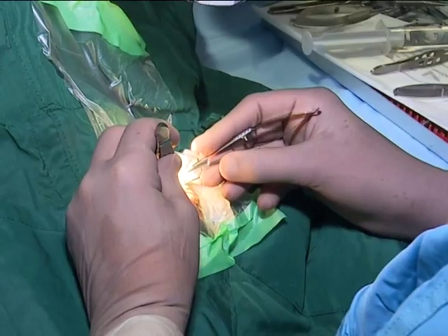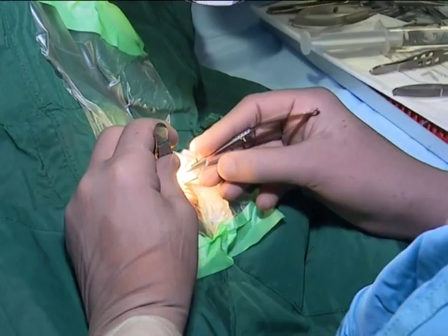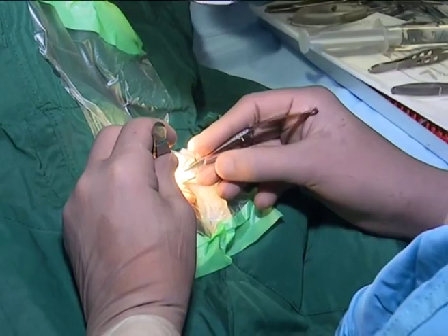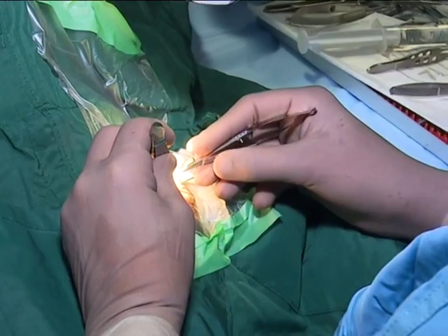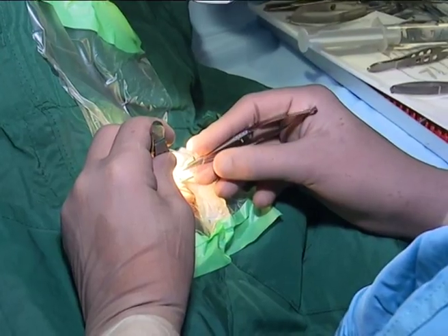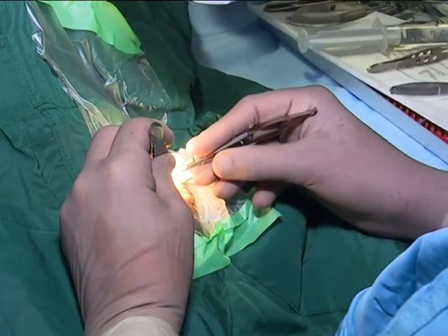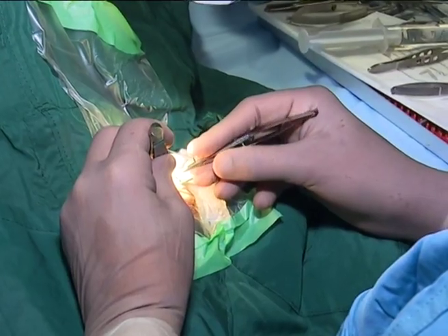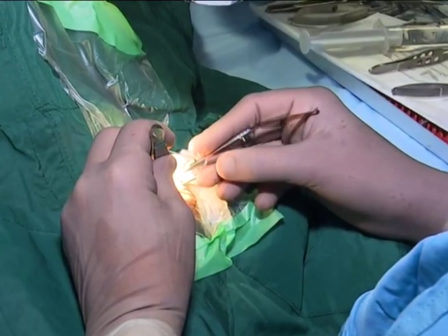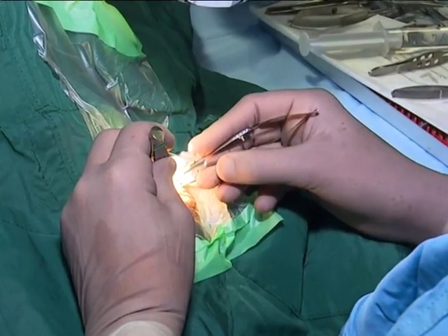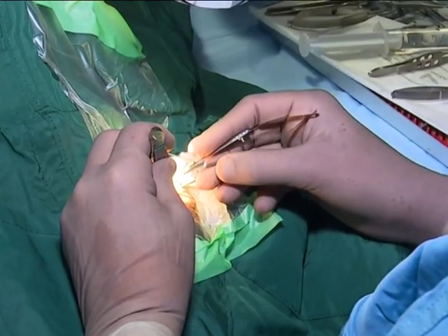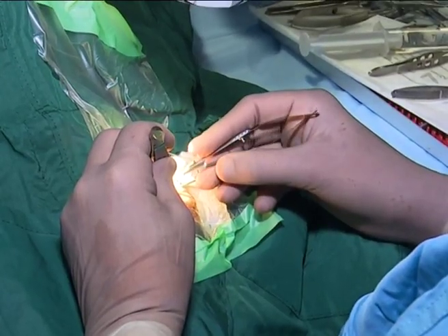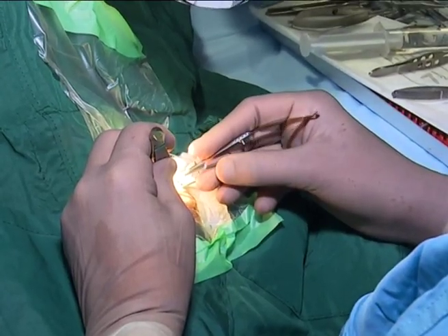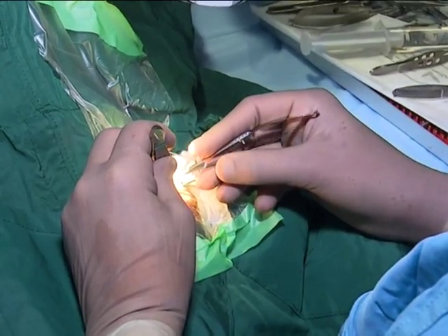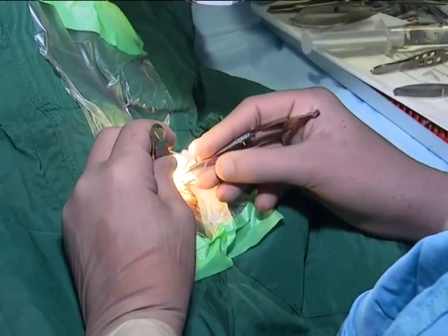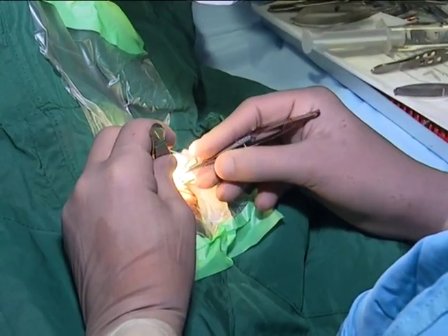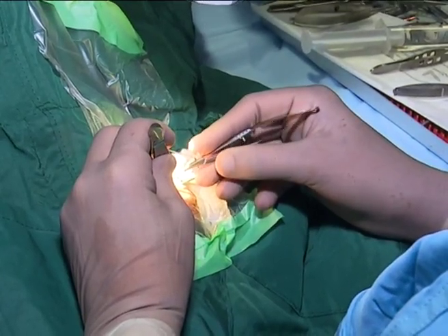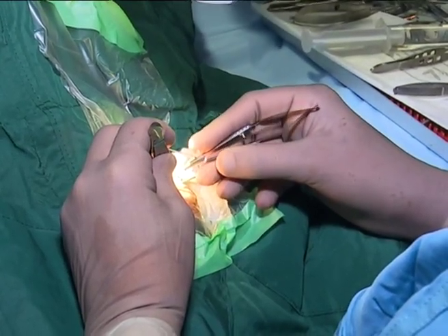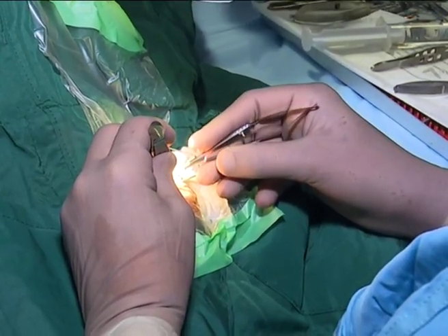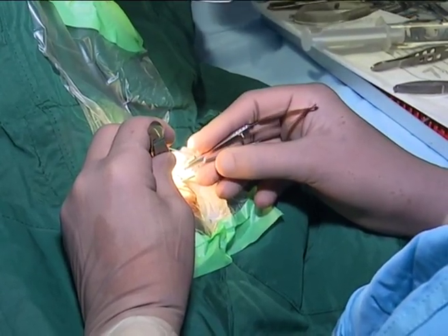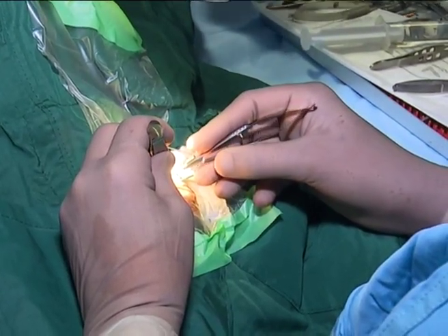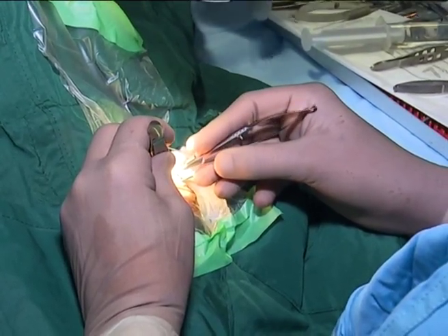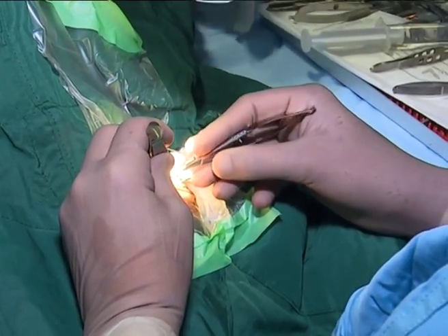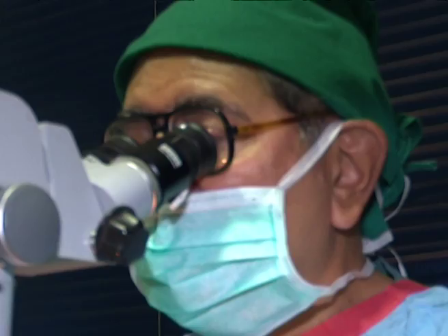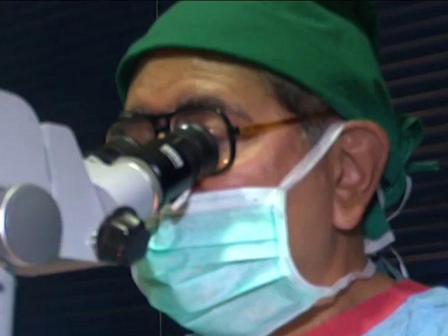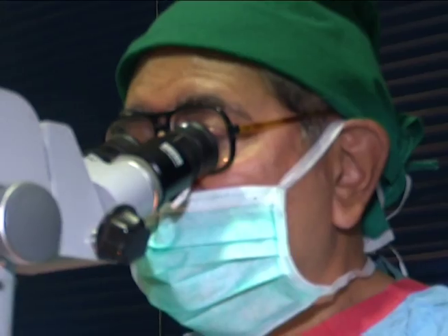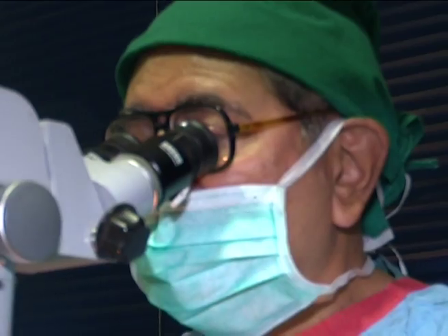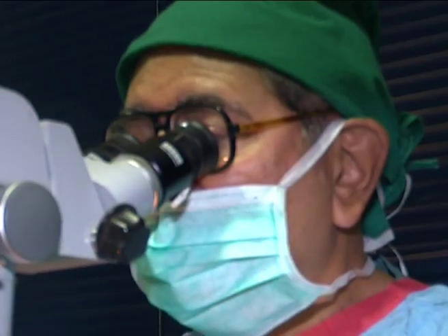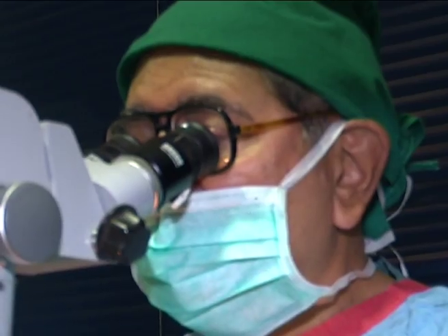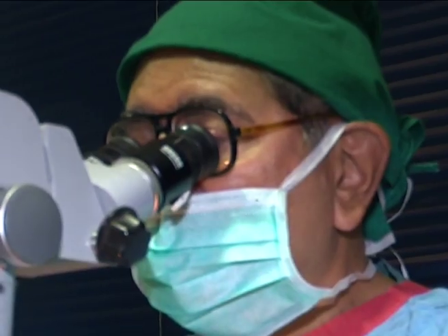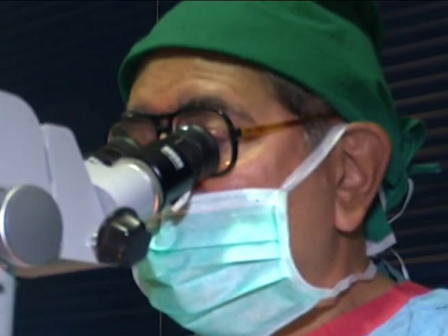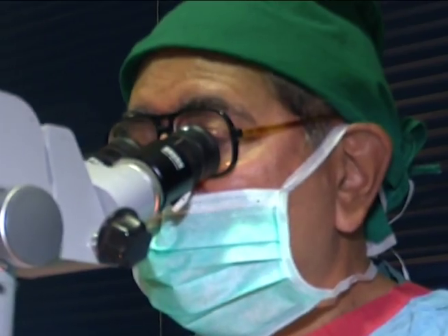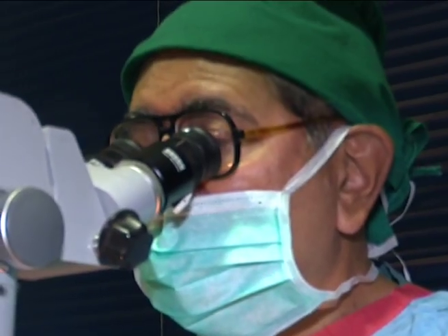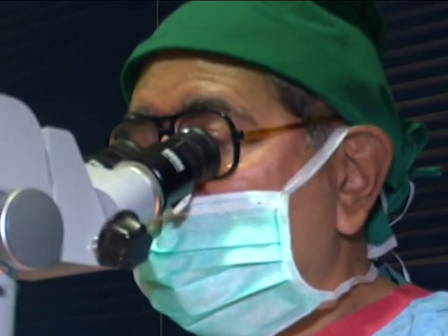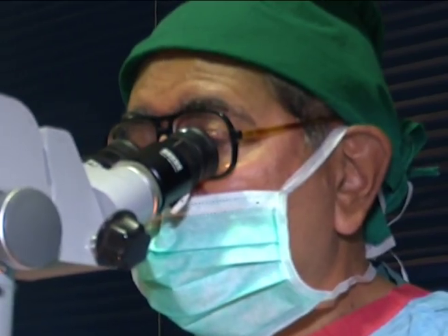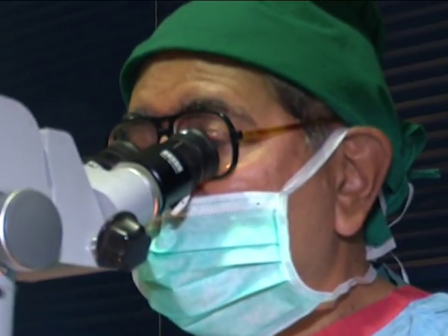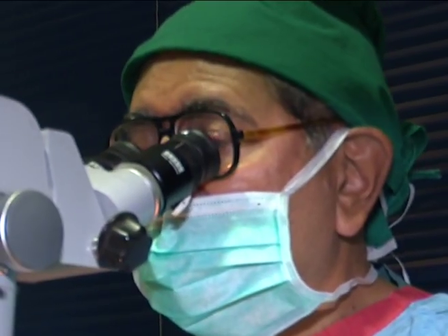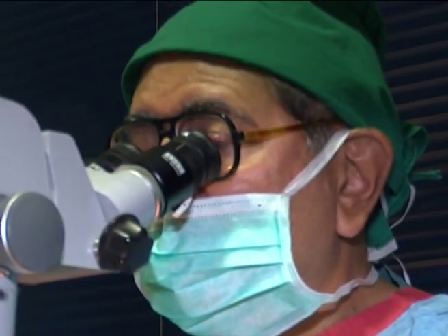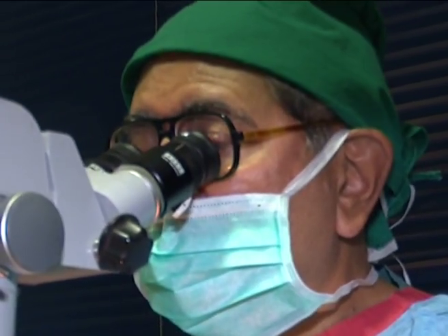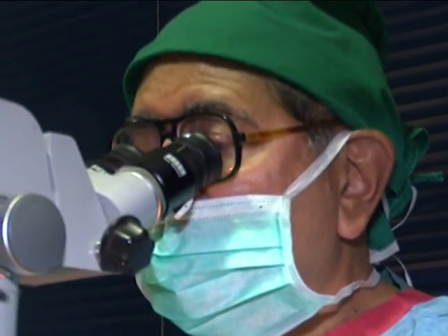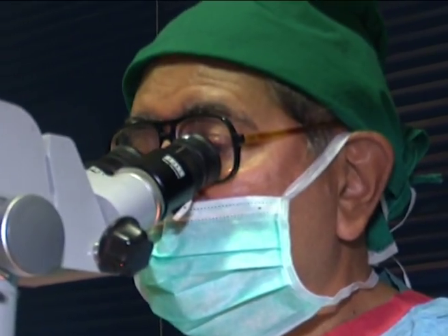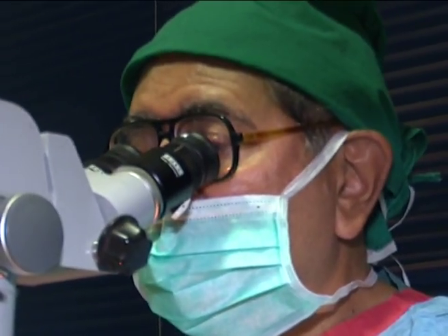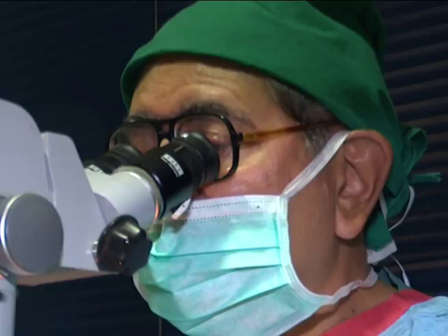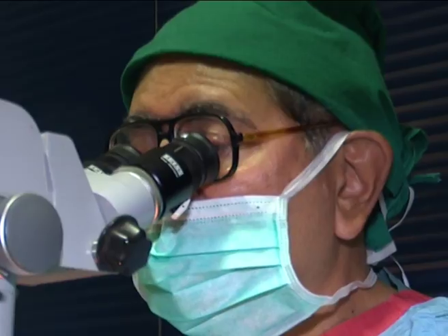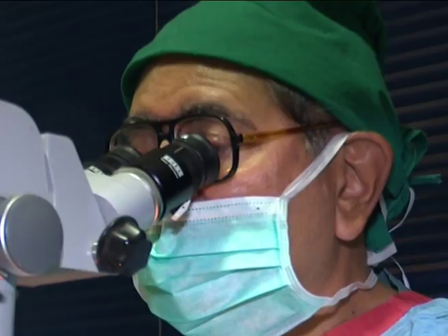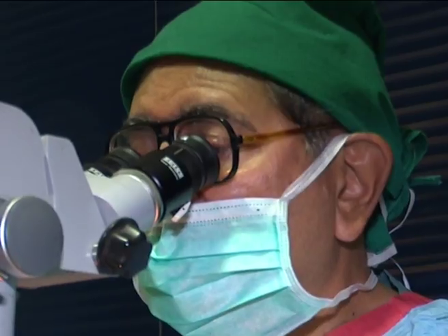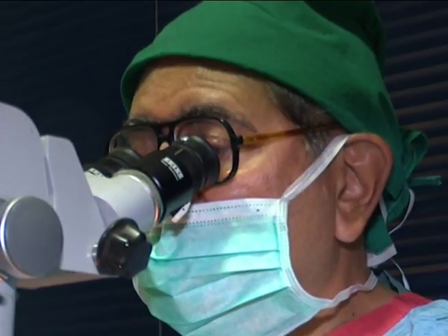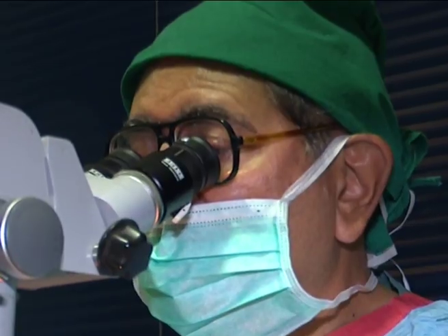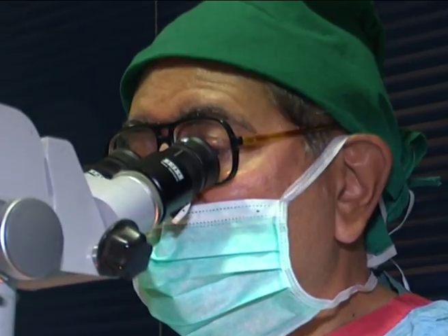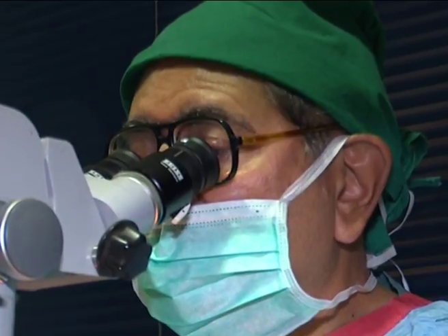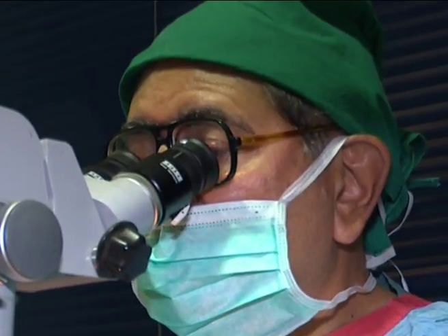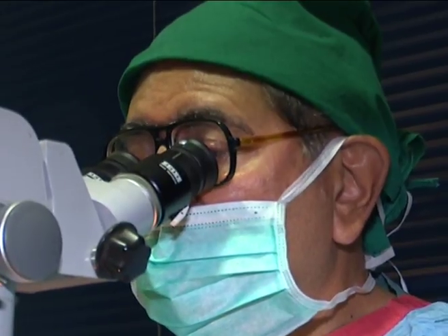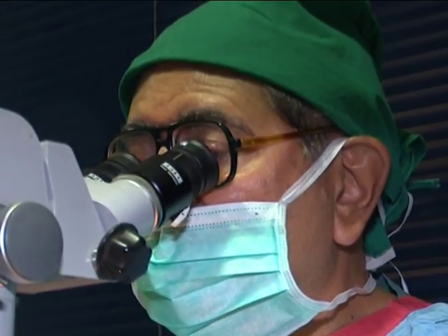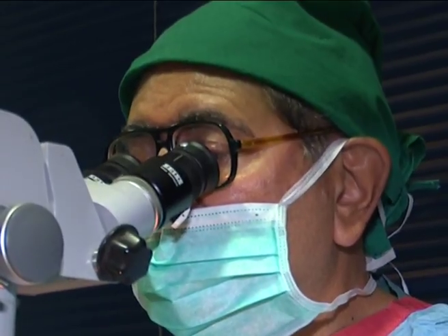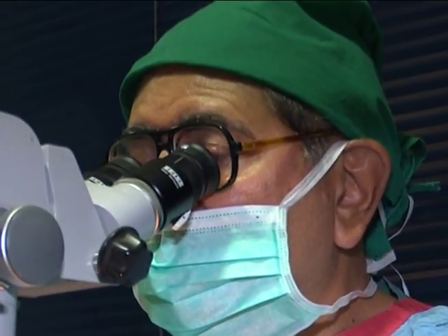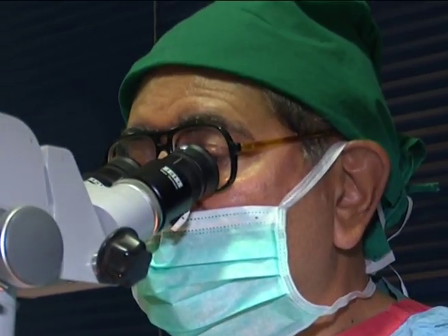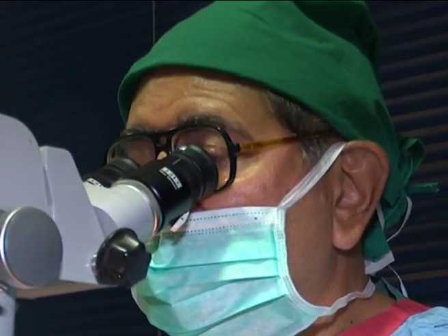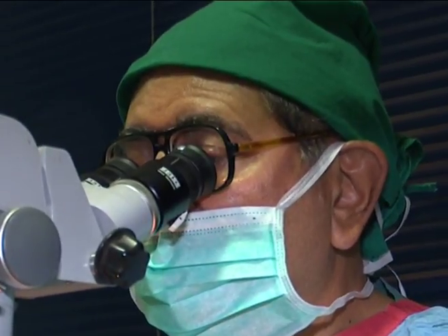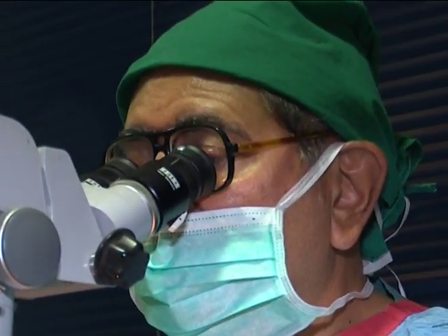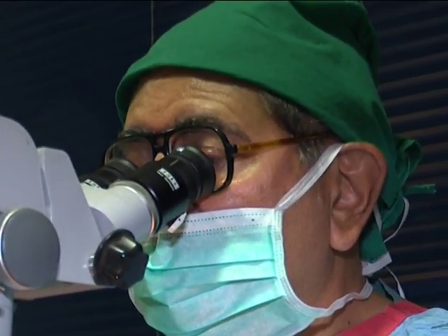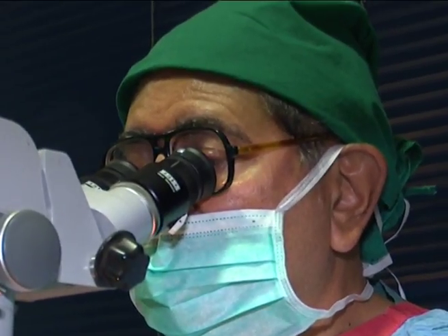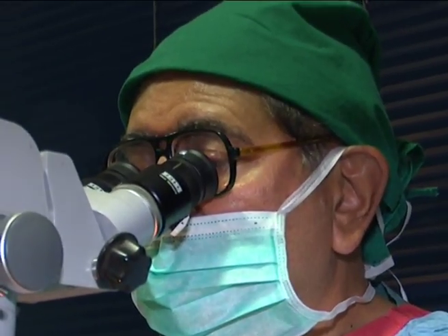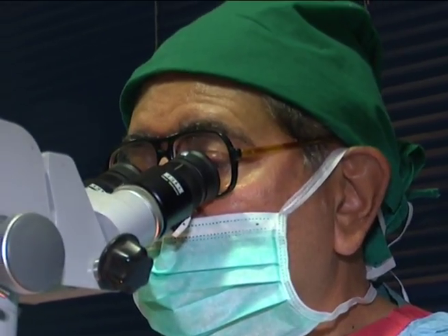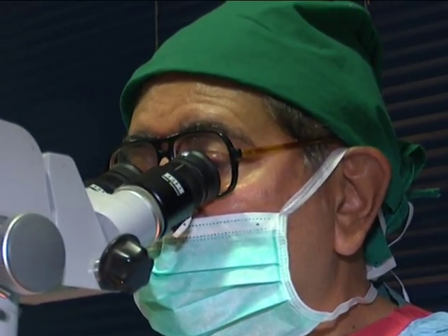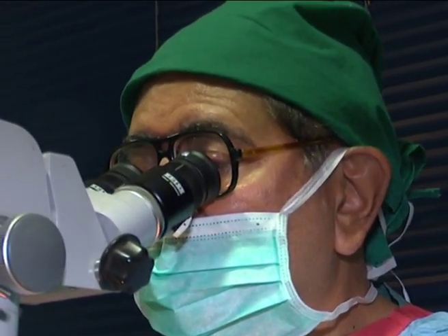With an at least 70% success rate, the results of the two hours of surgery — a major milestone in Kenya — will be seen in three to six weeks' time.